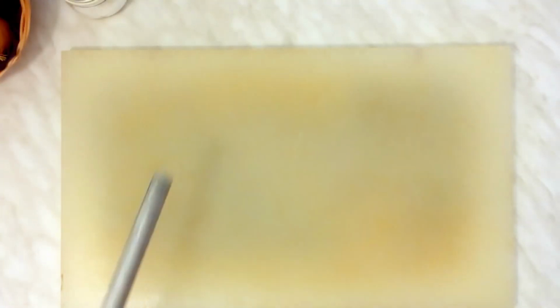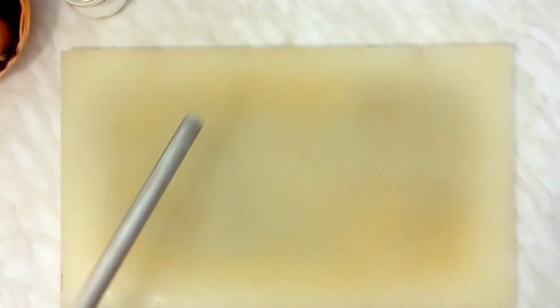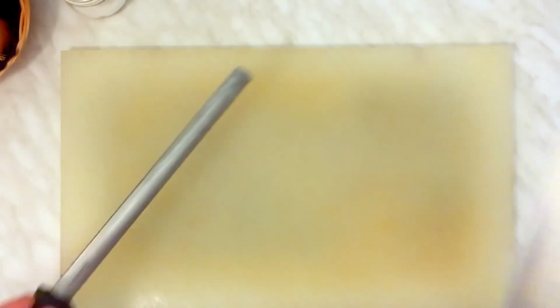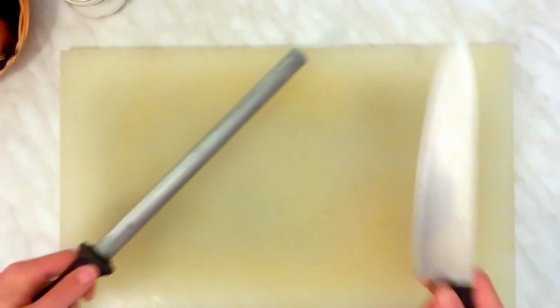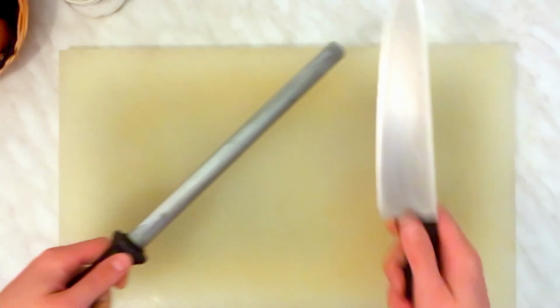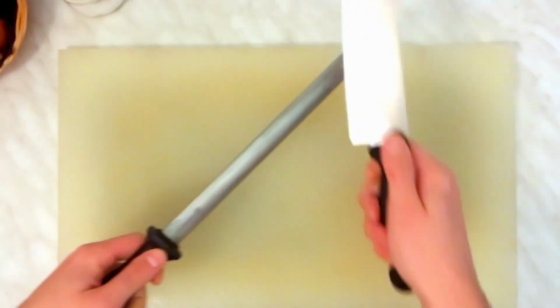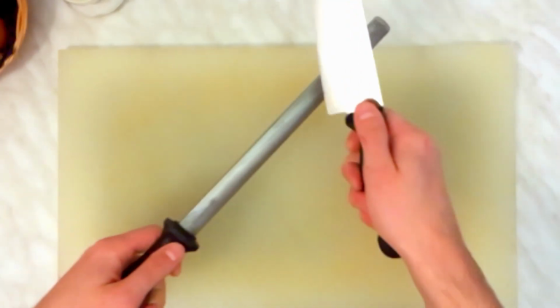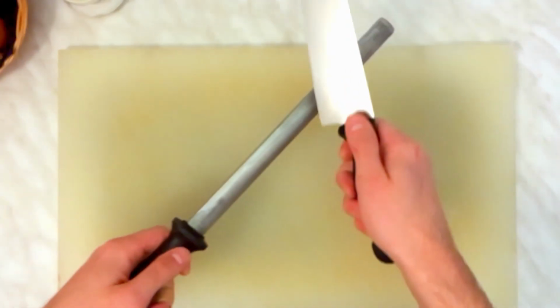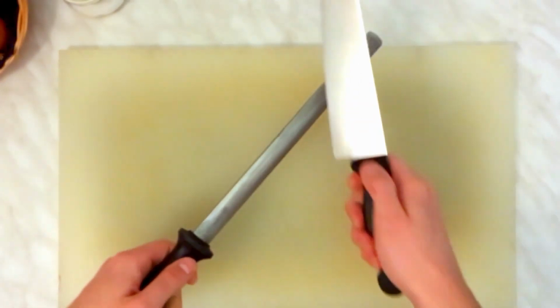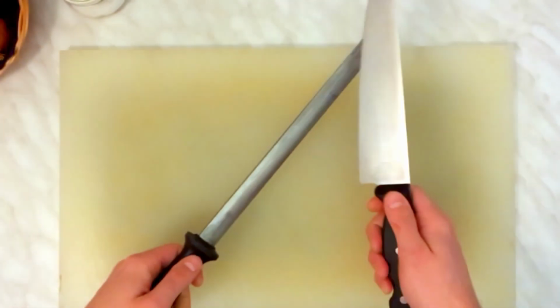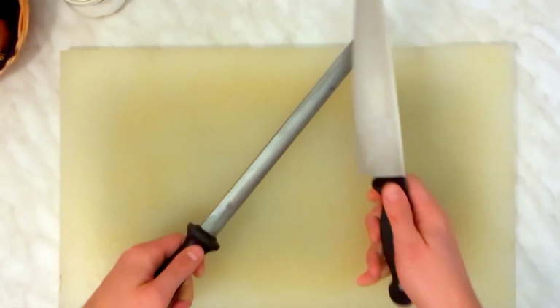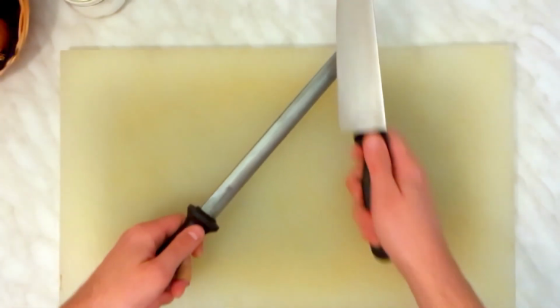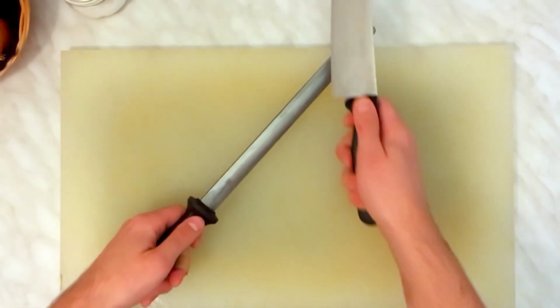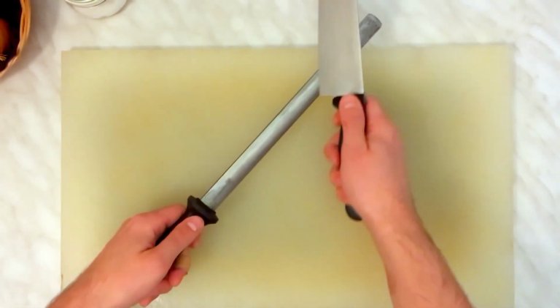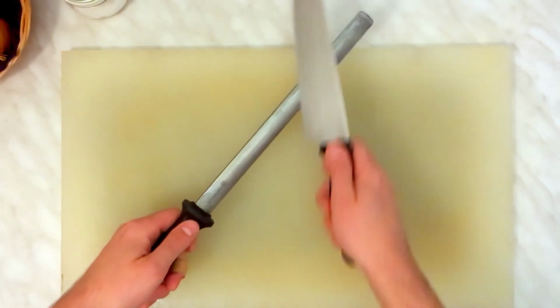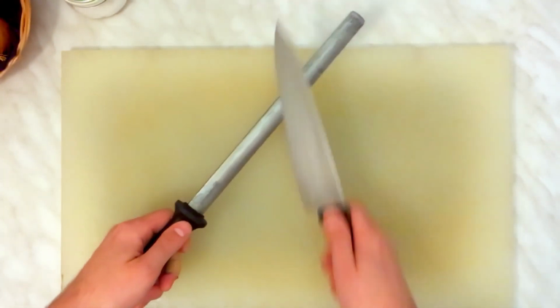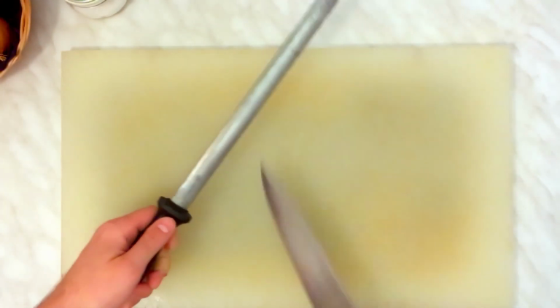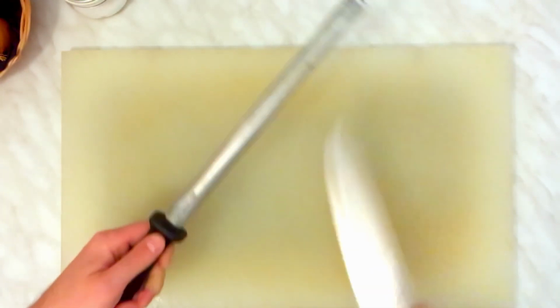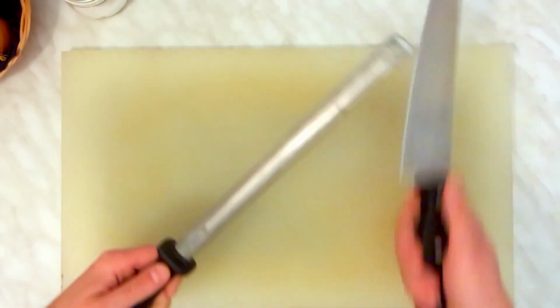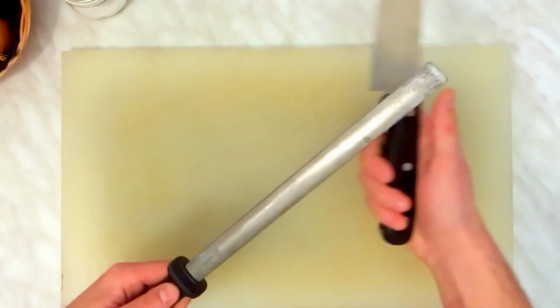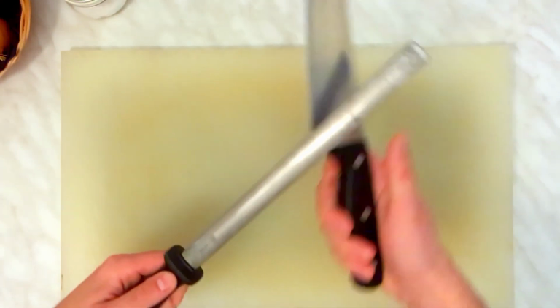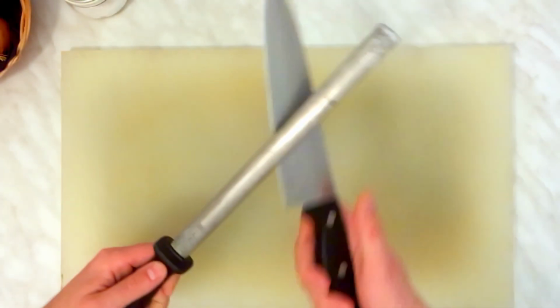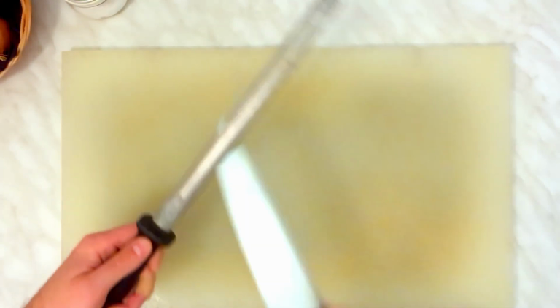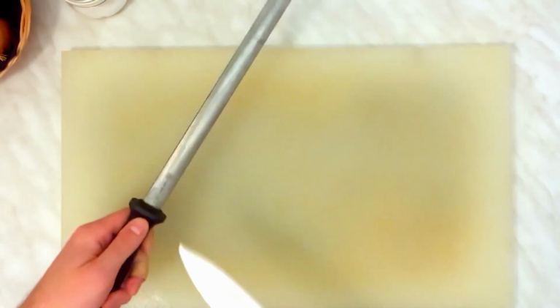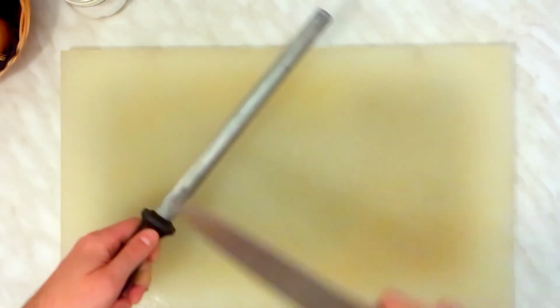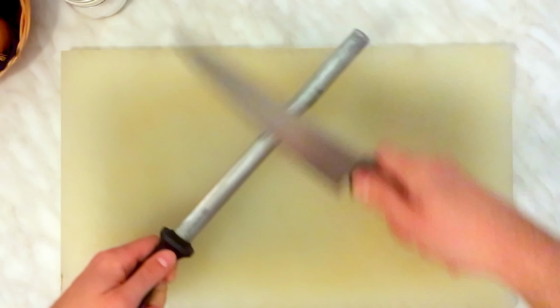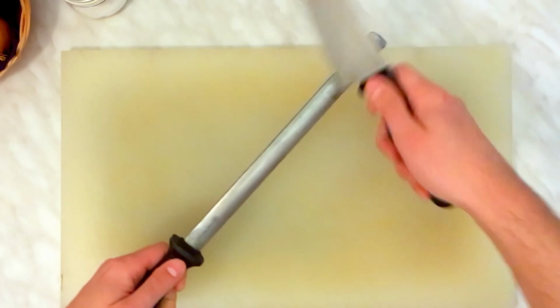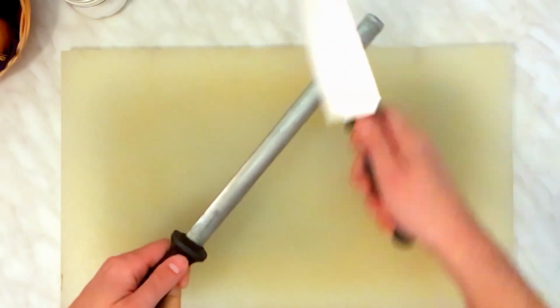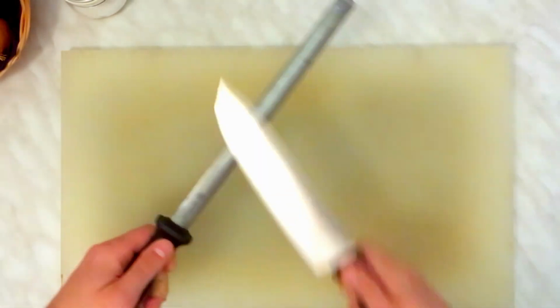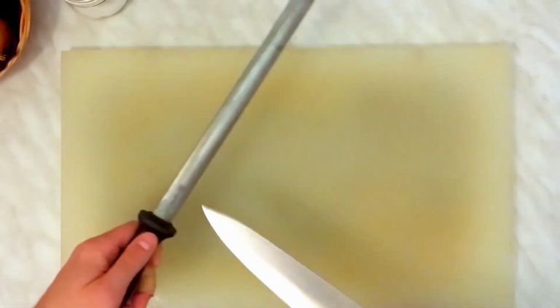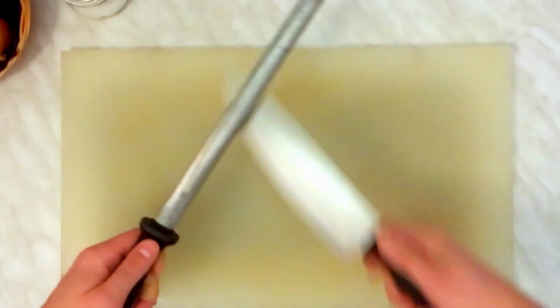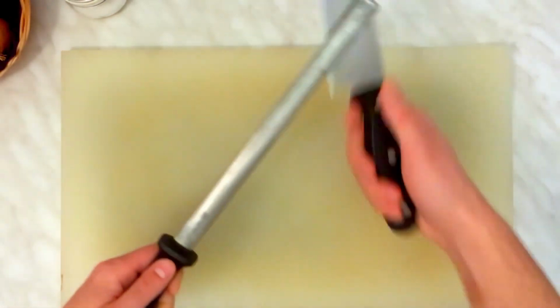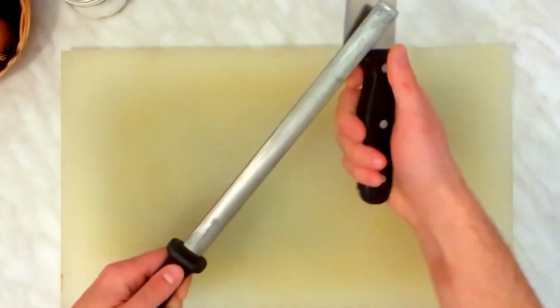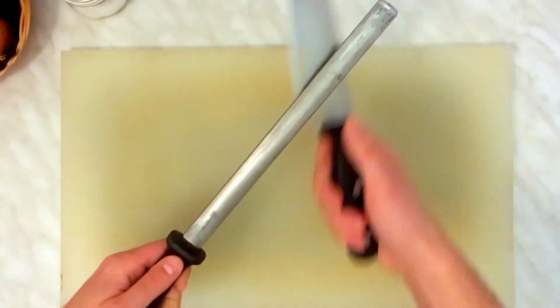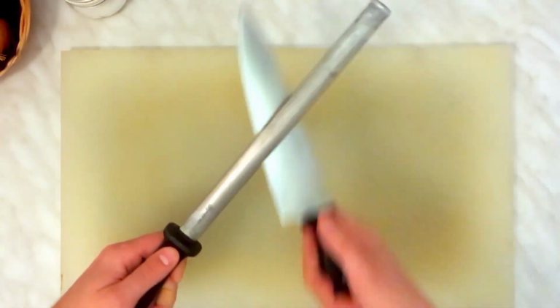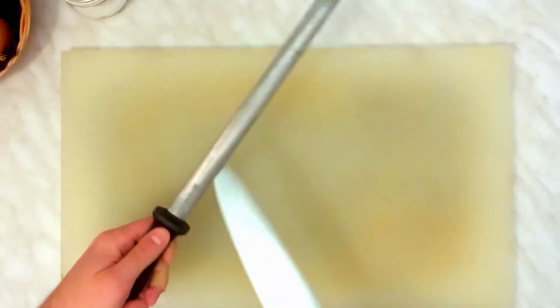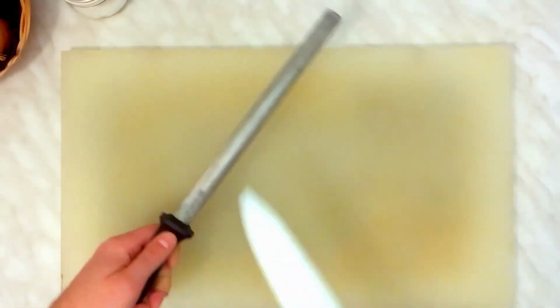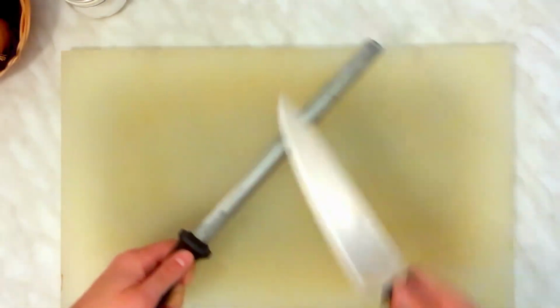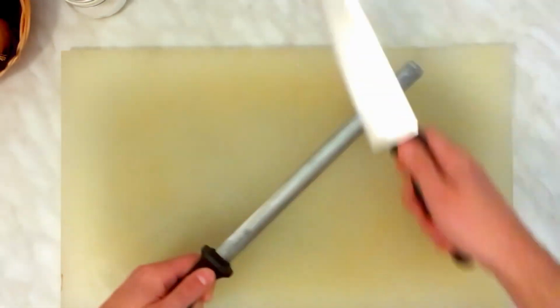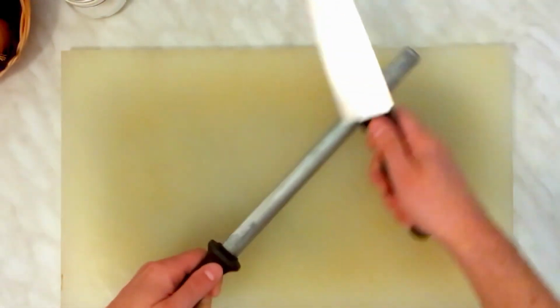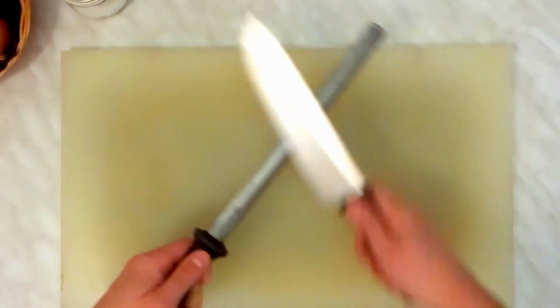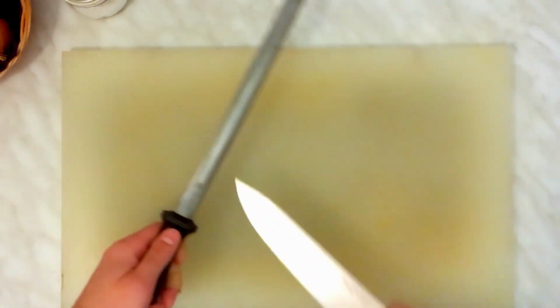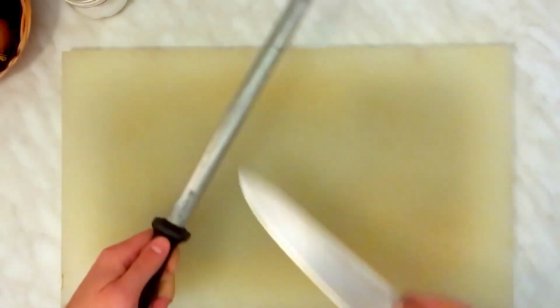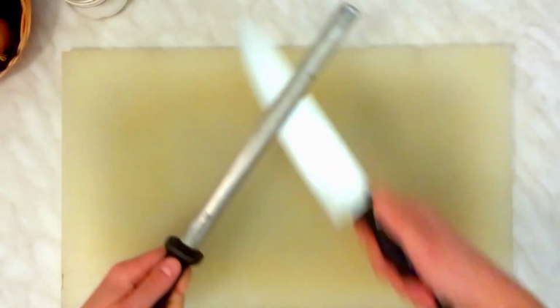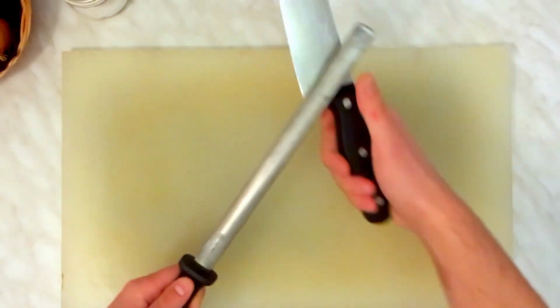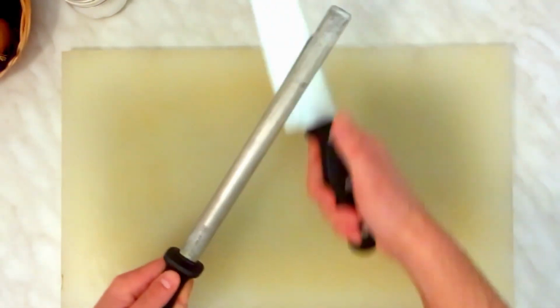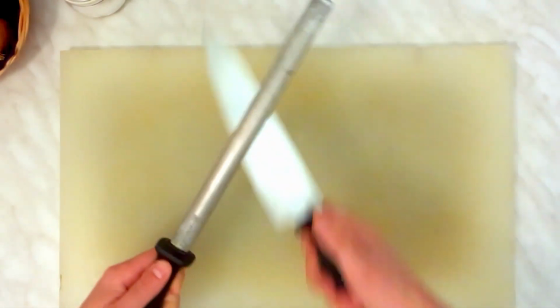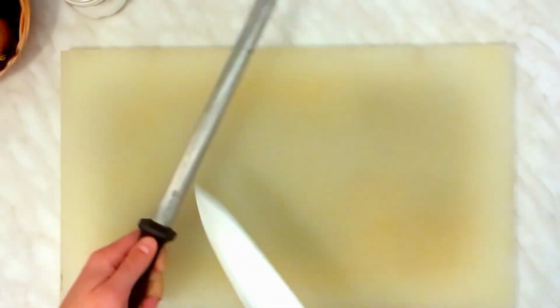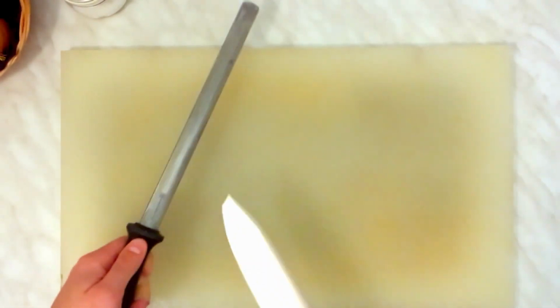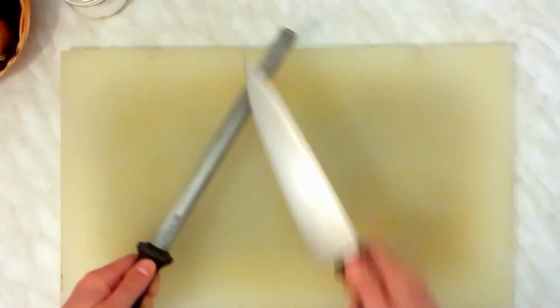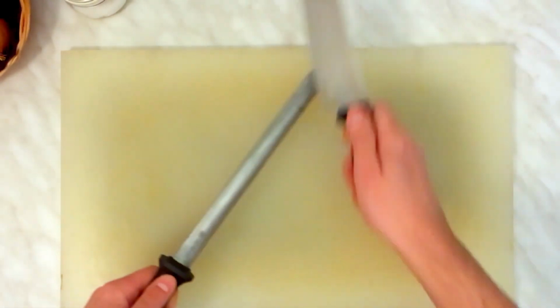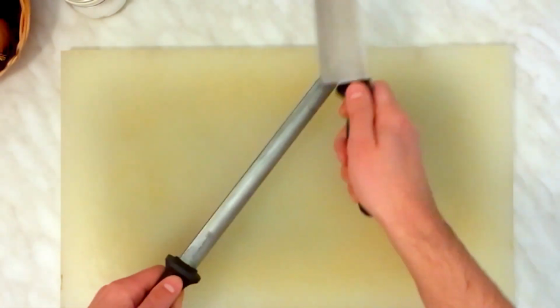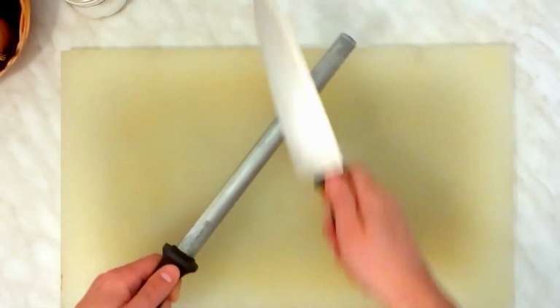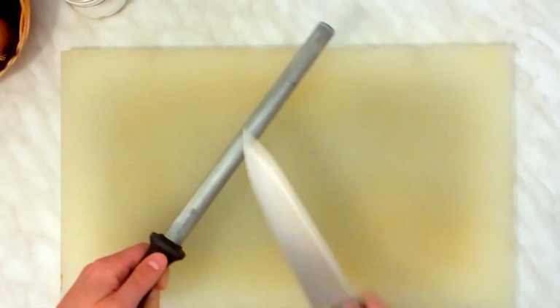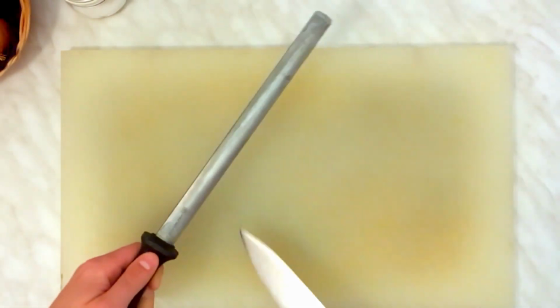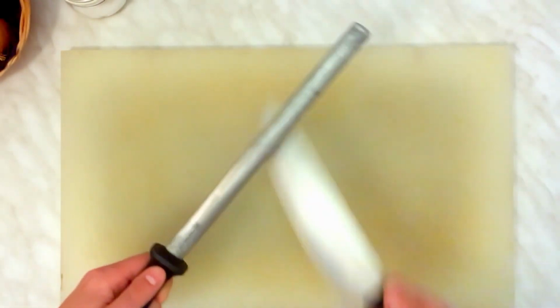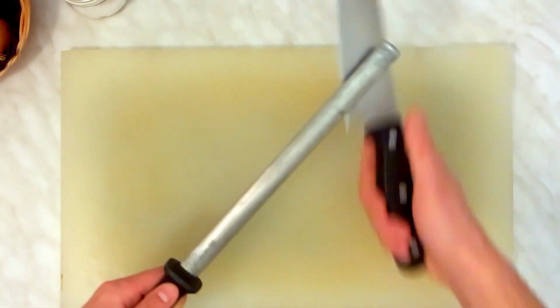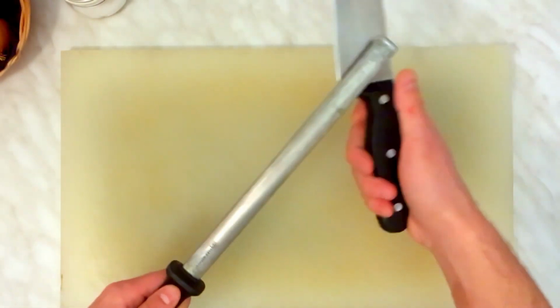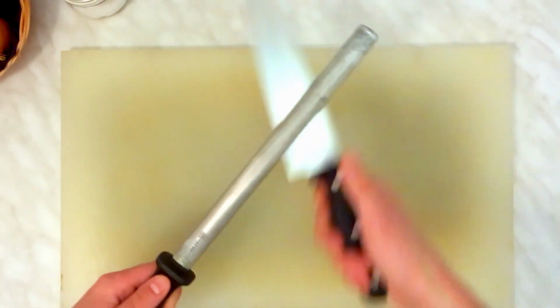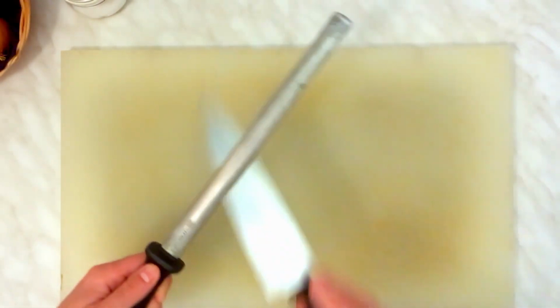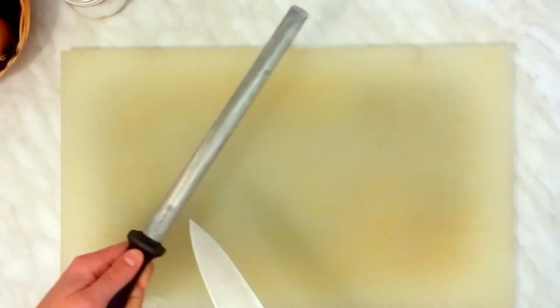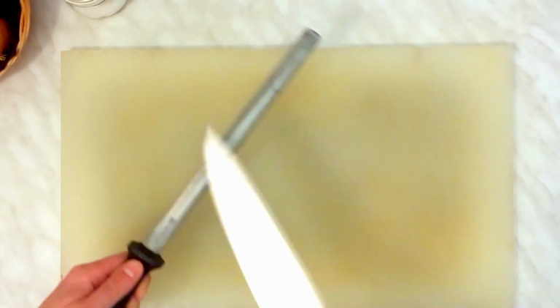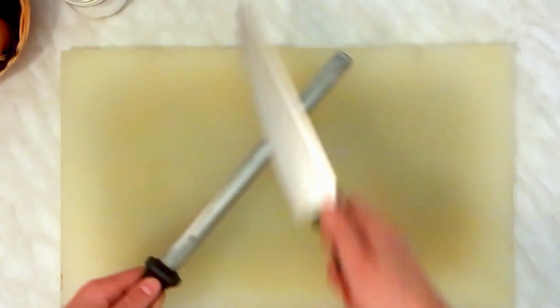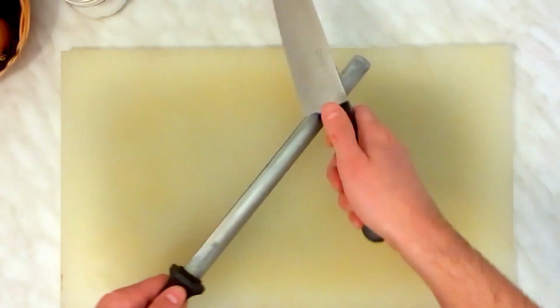First of all you should give a quick sharpening to your knife, because you definitely need a good one for this job. It doesn't need hours to make, just a few movements to make sure it's okay.